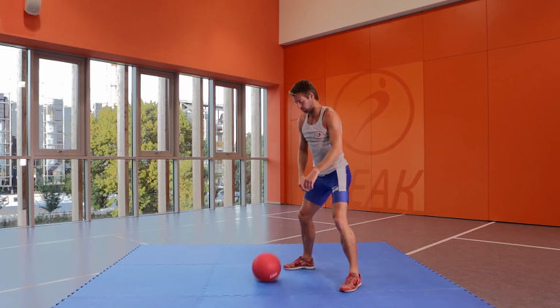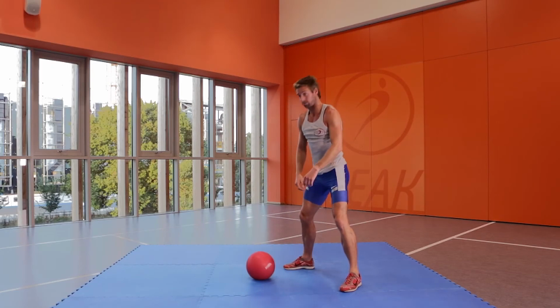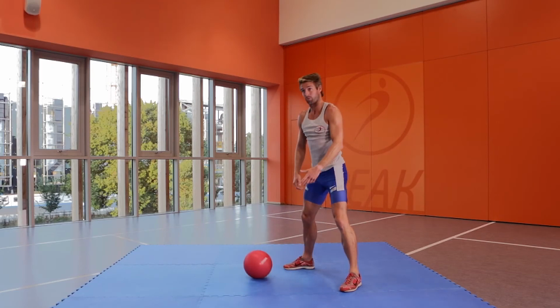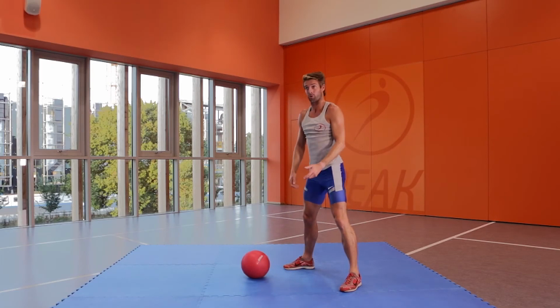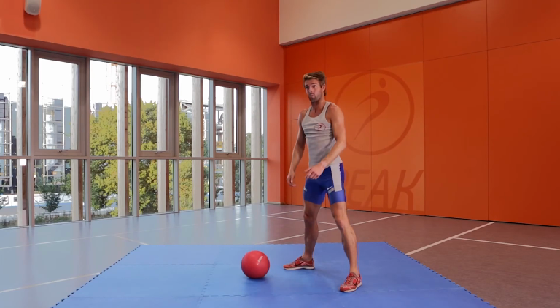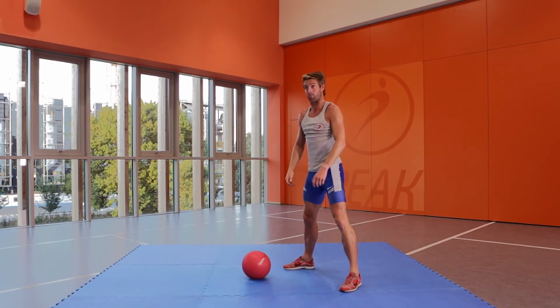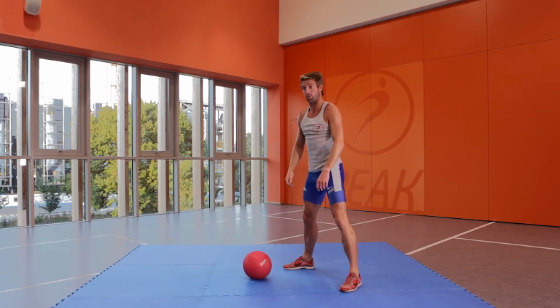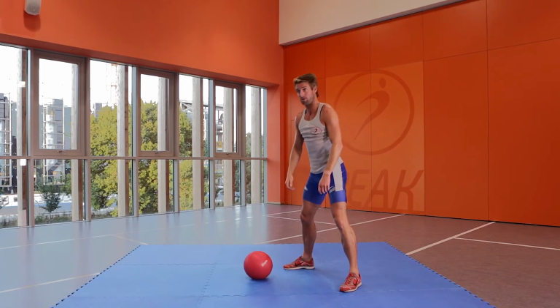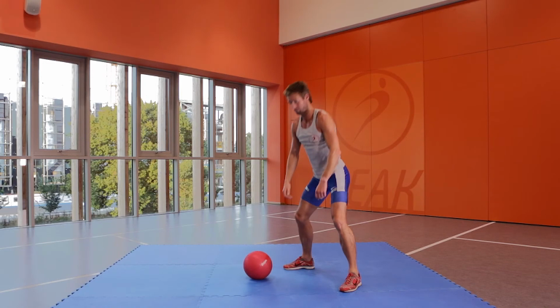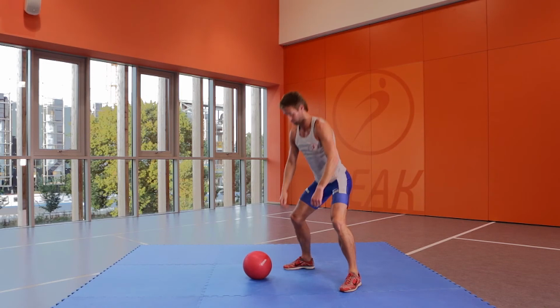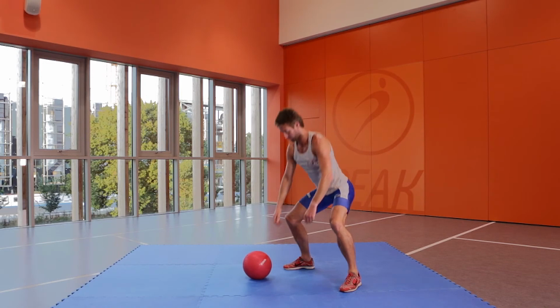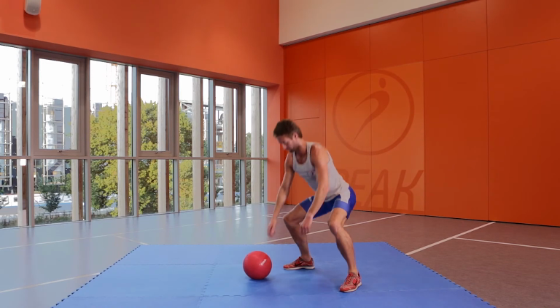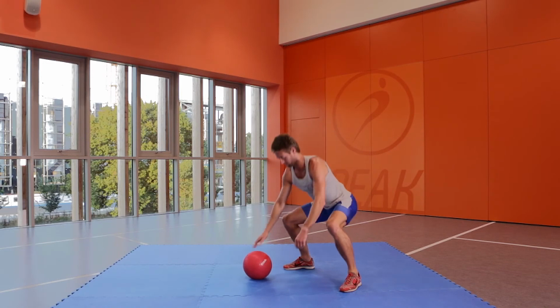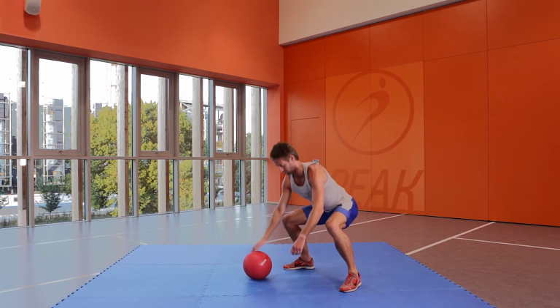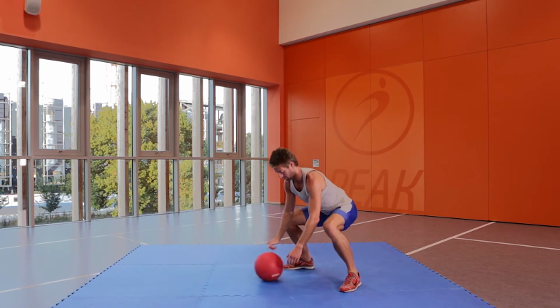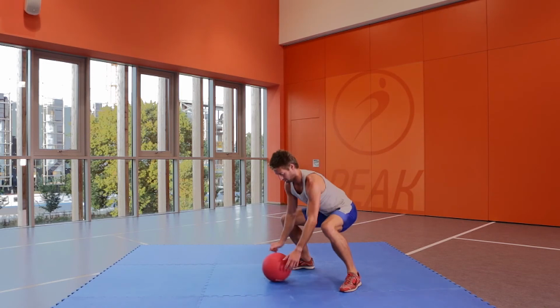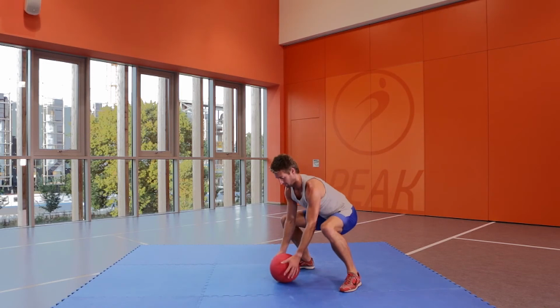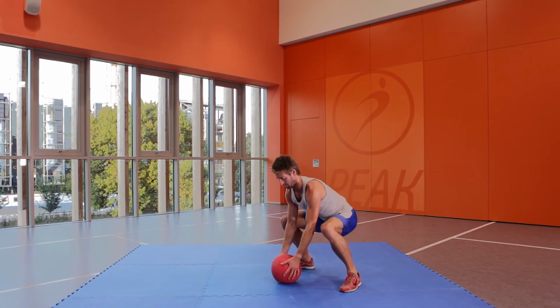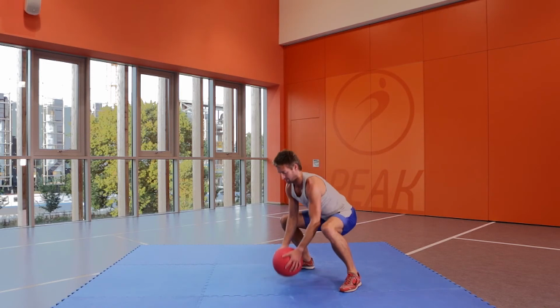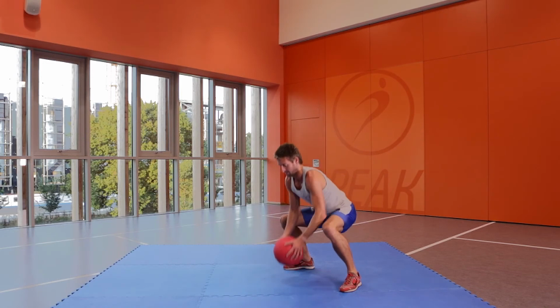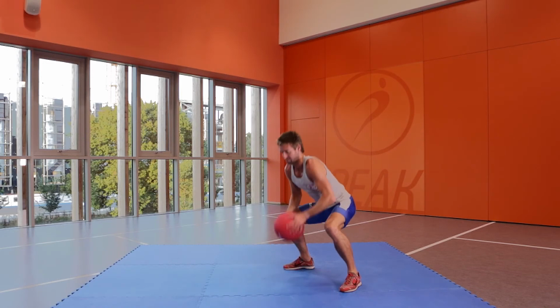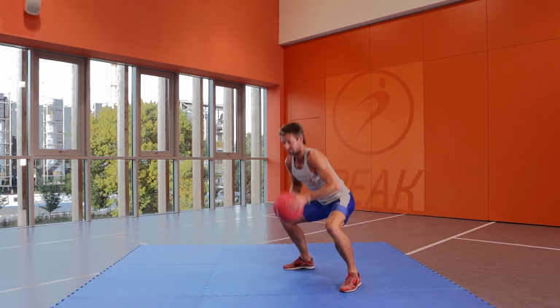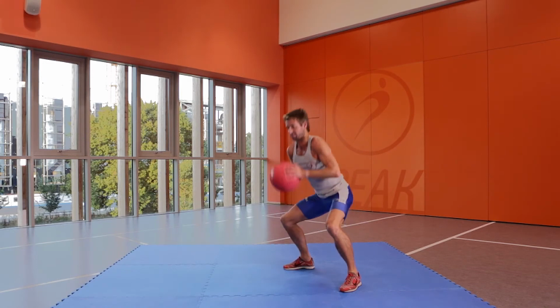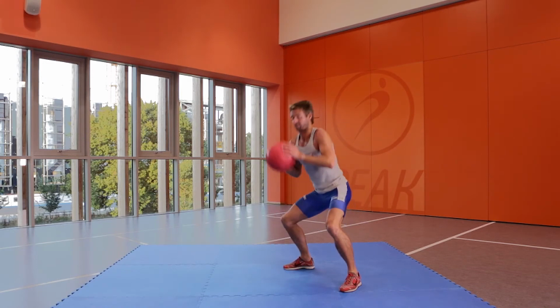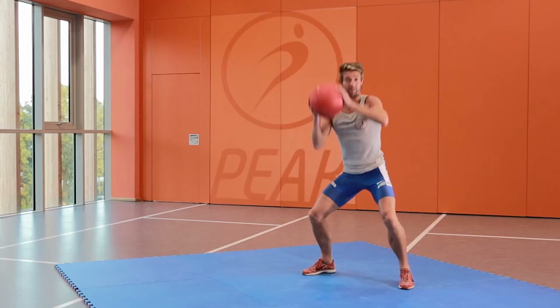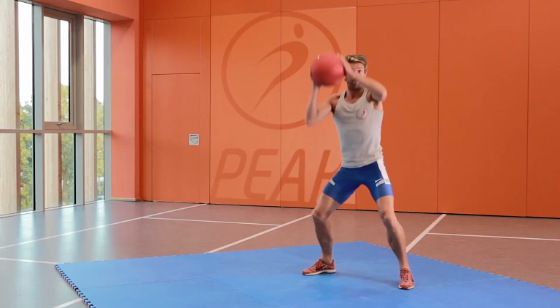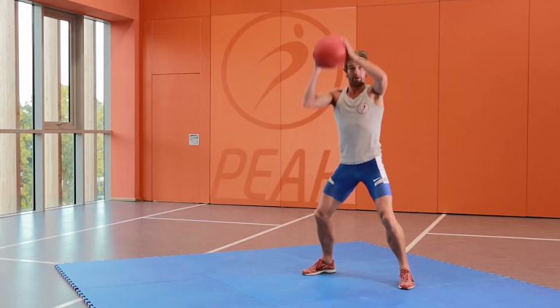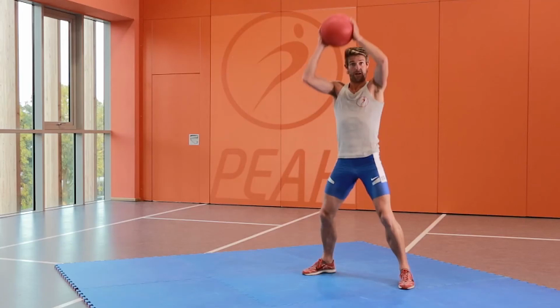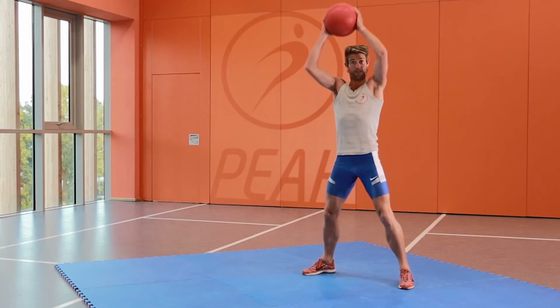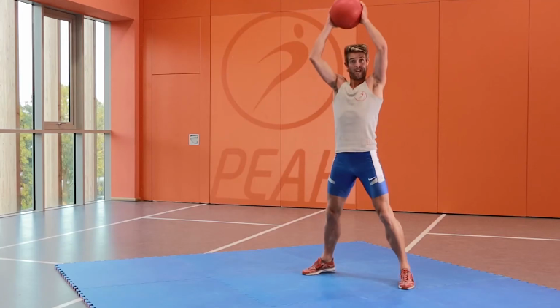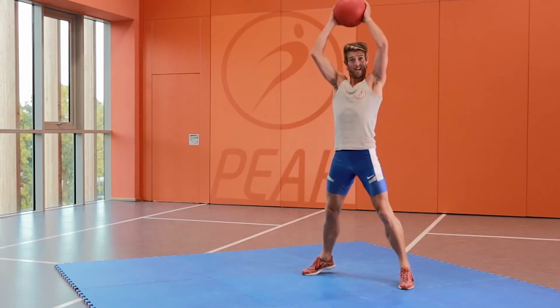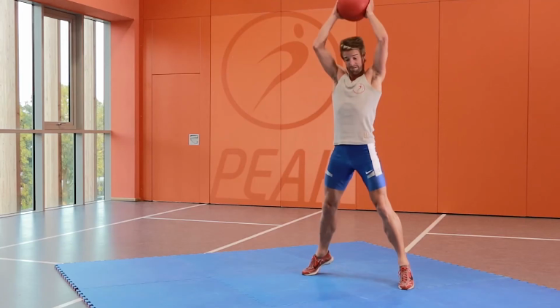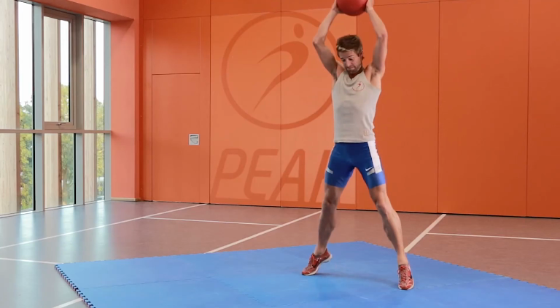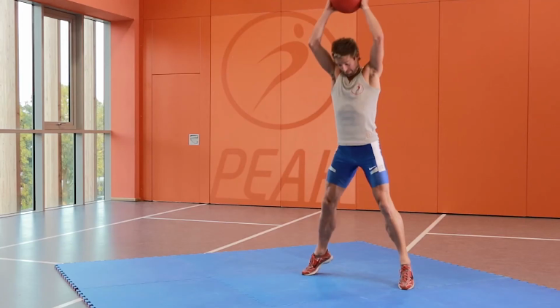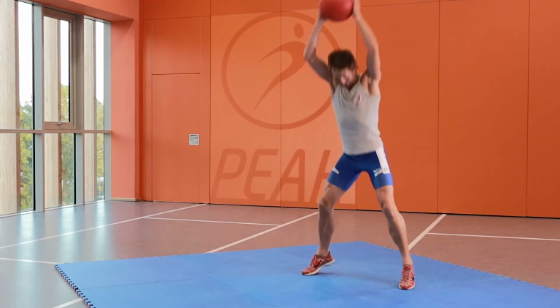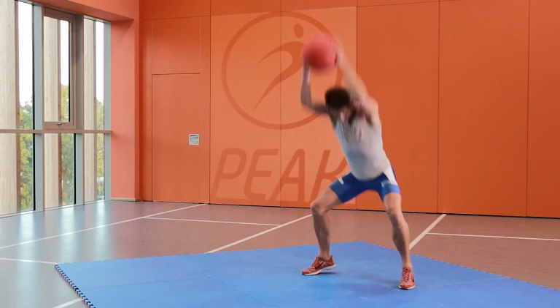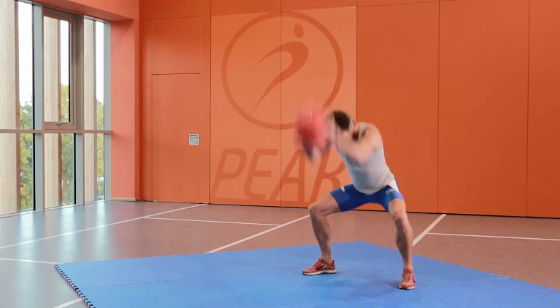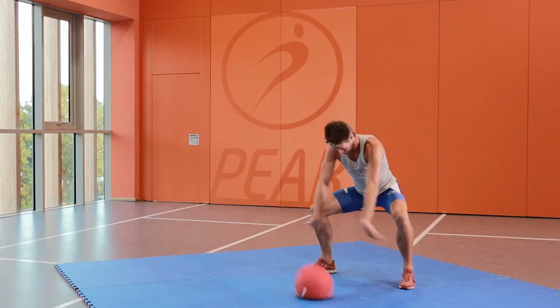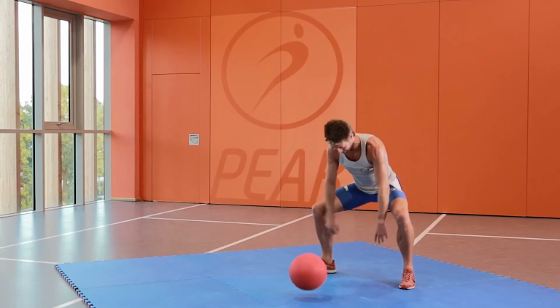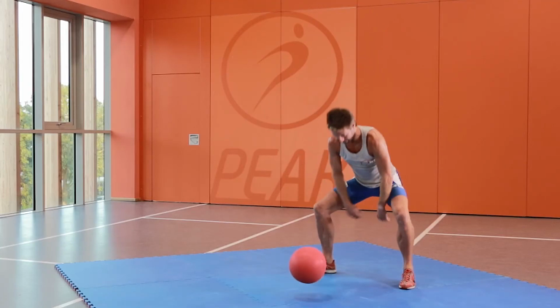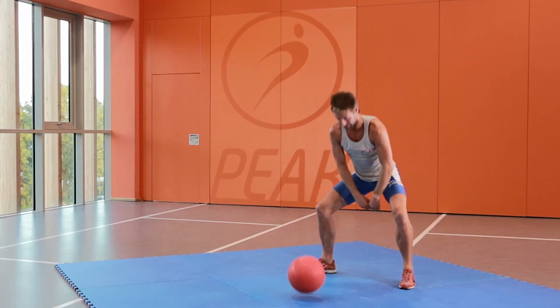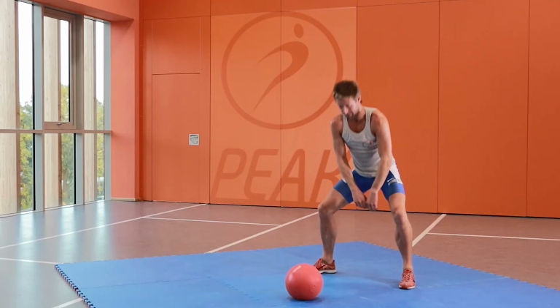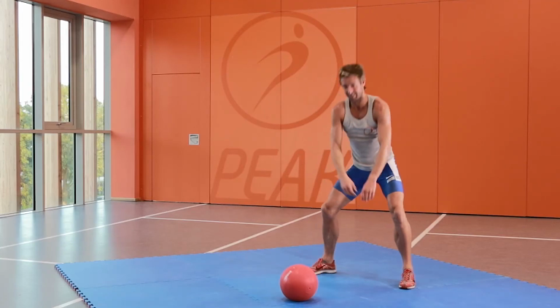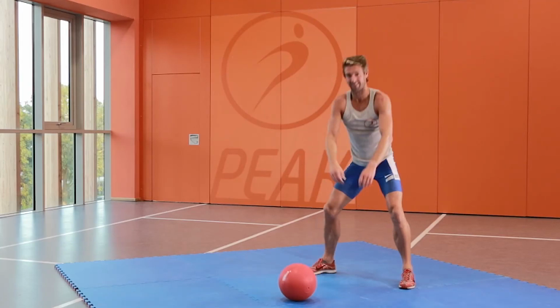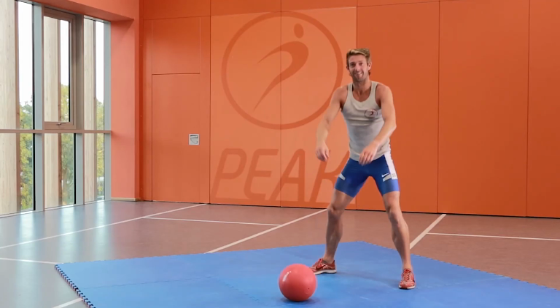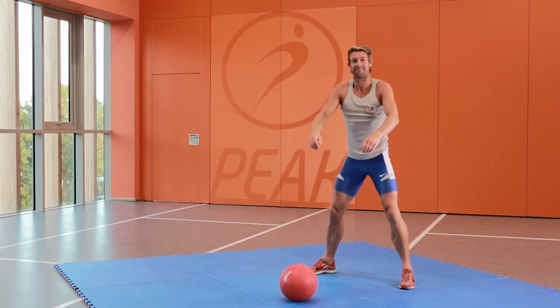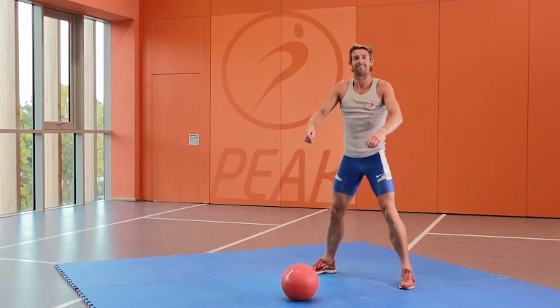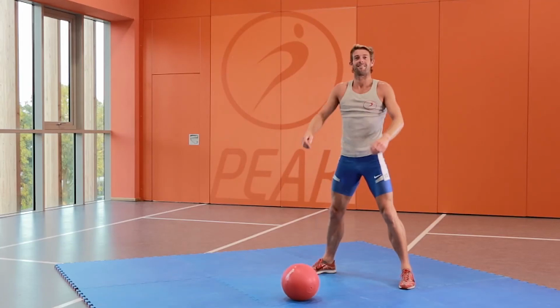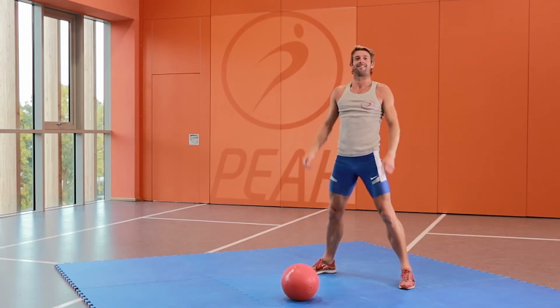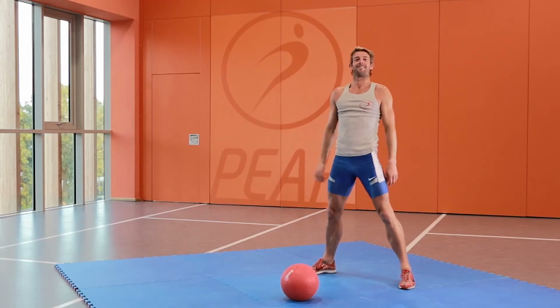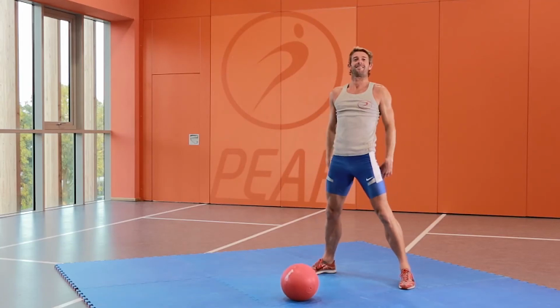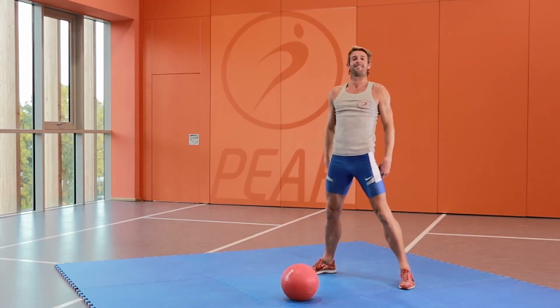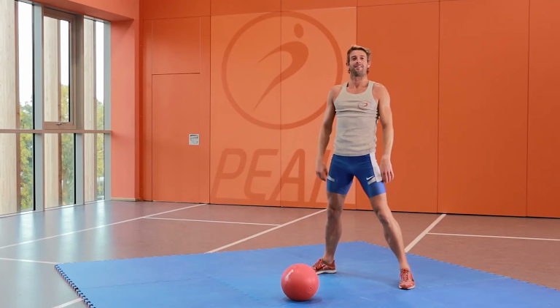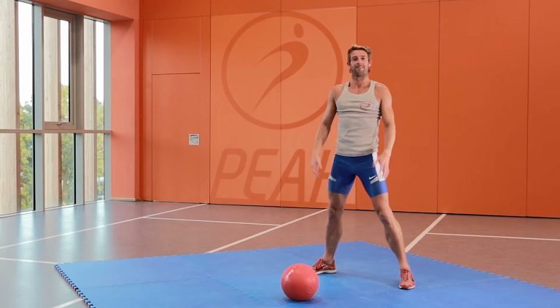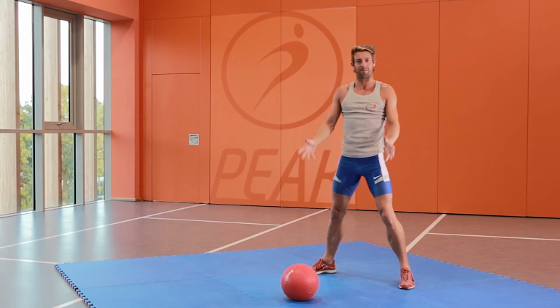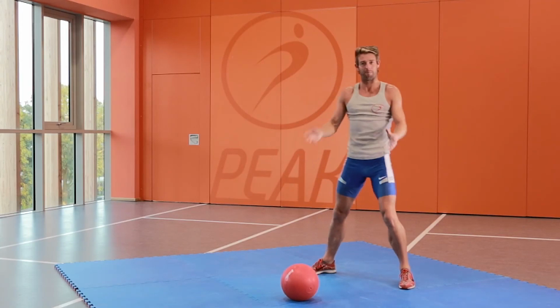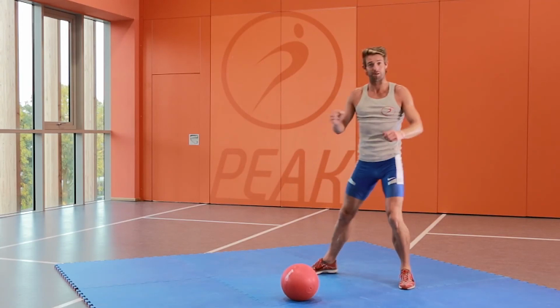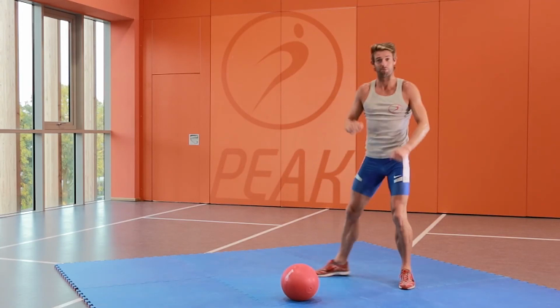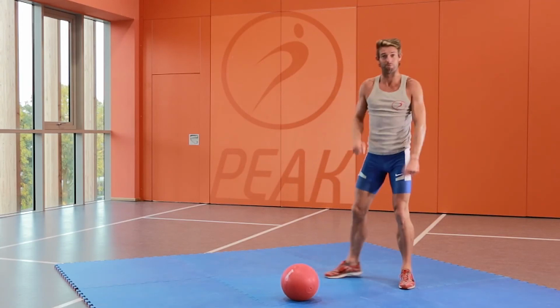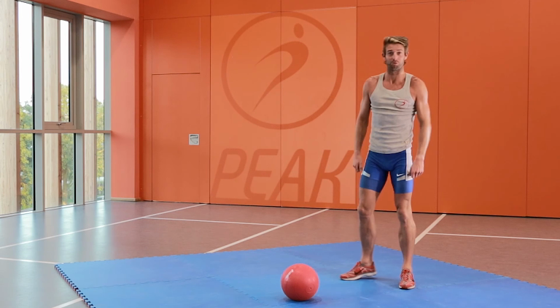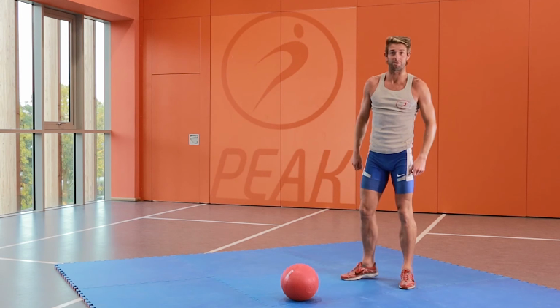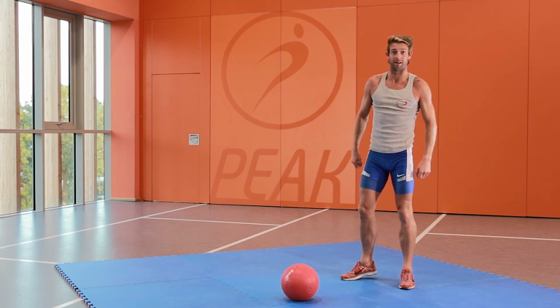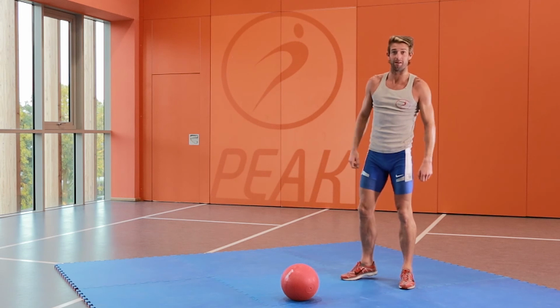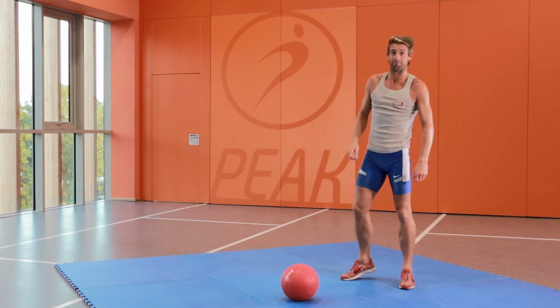We'll do one more — I've had a bad day. Medicine ball slam.